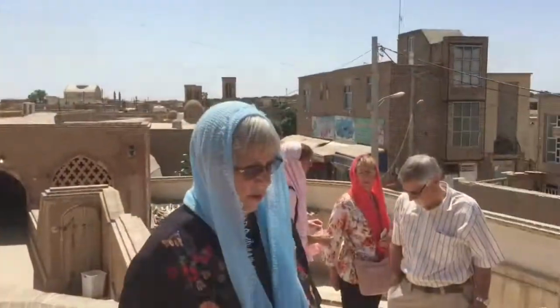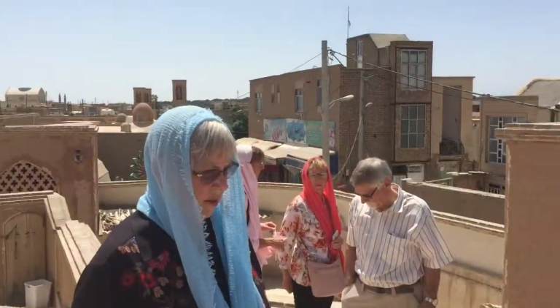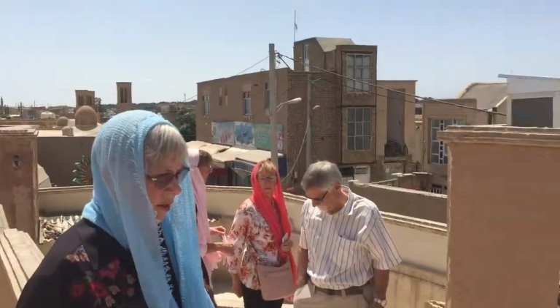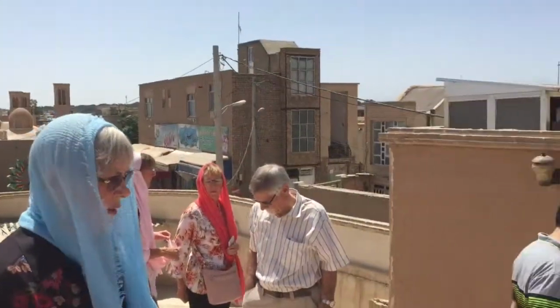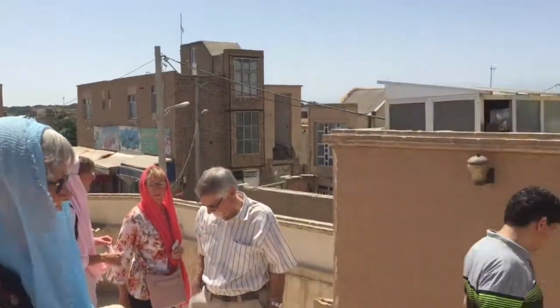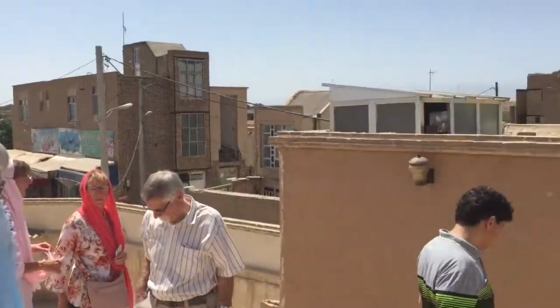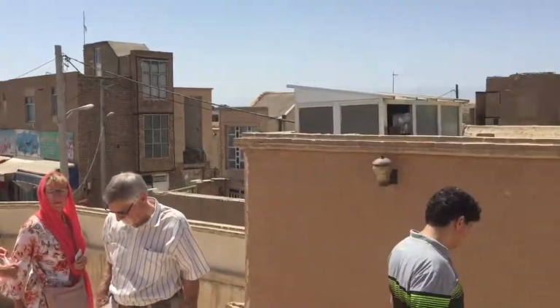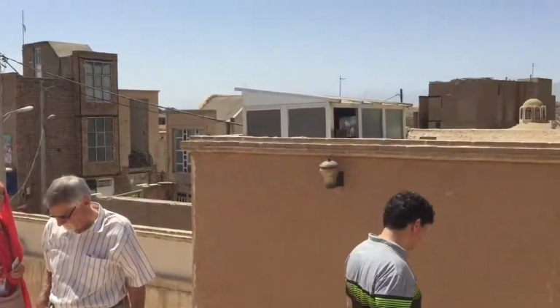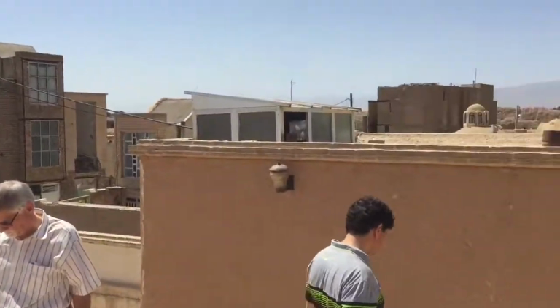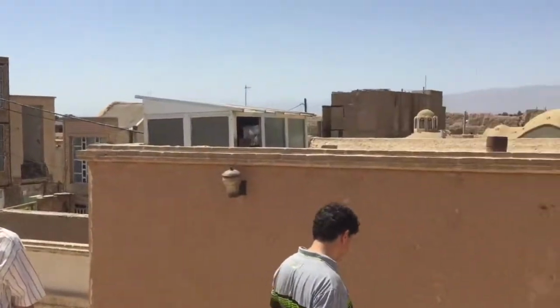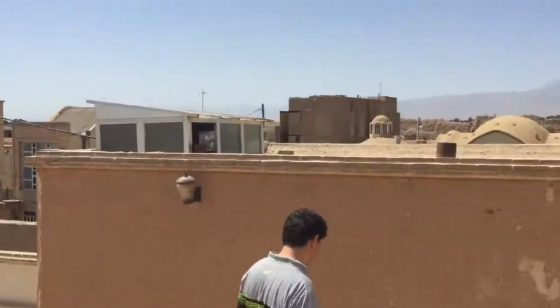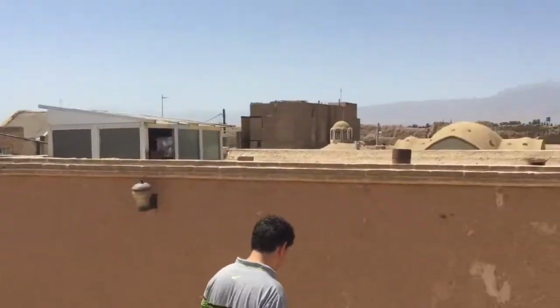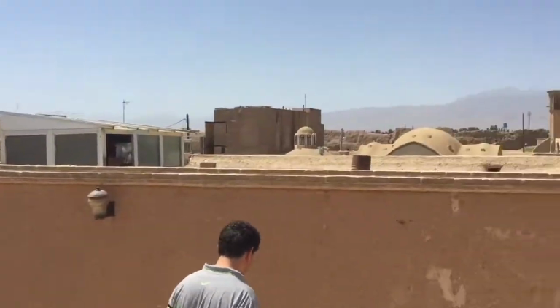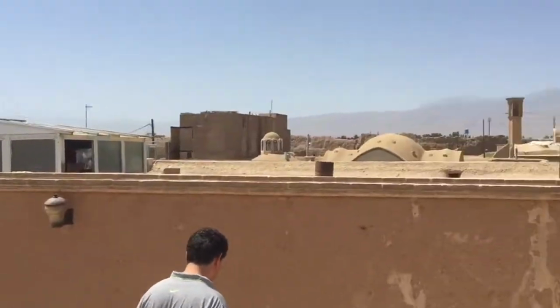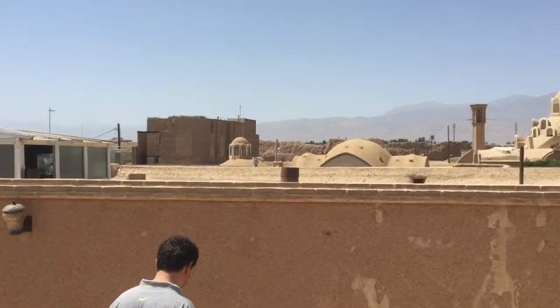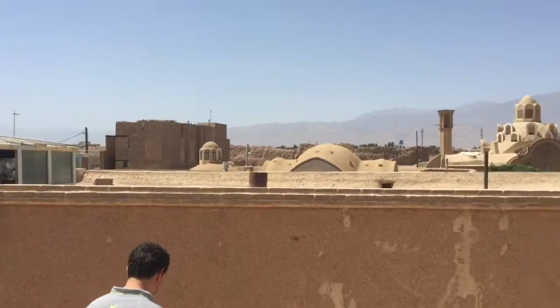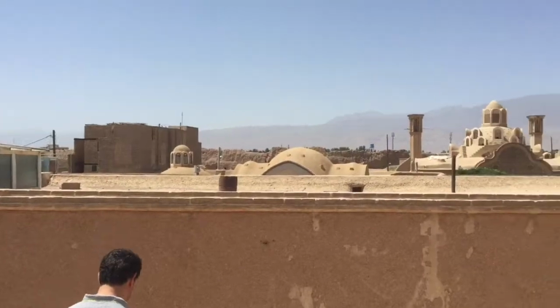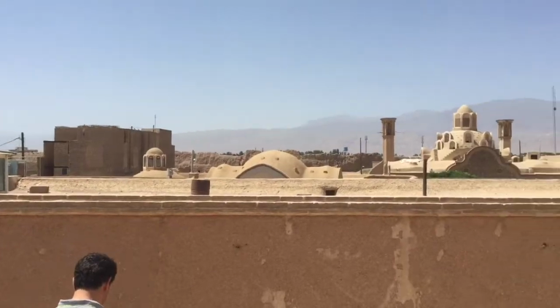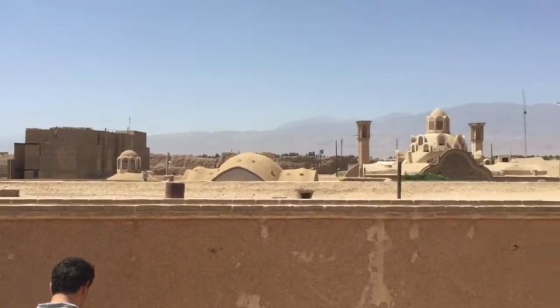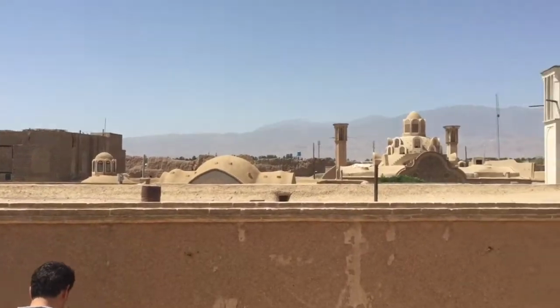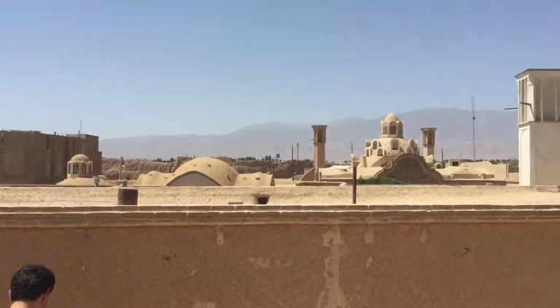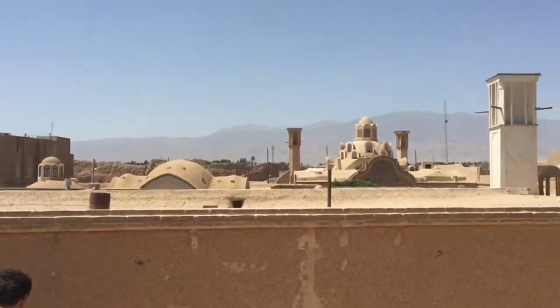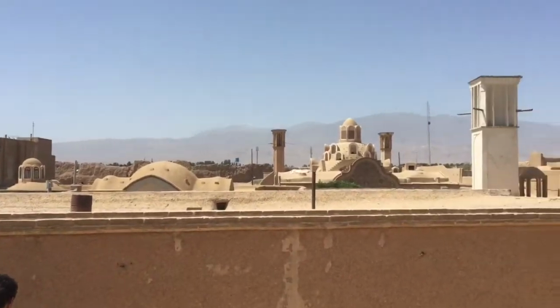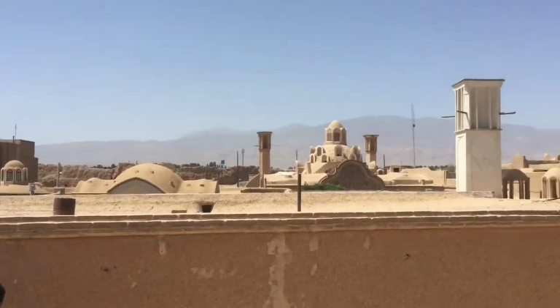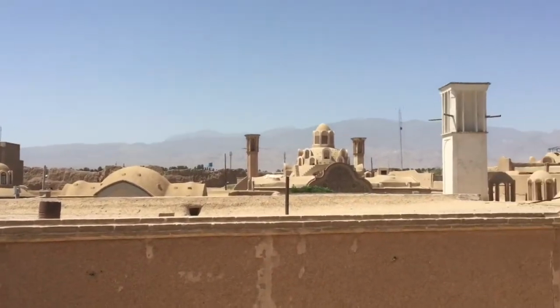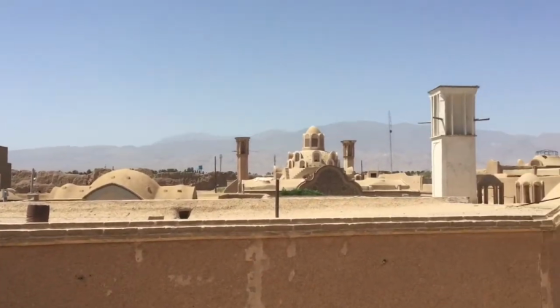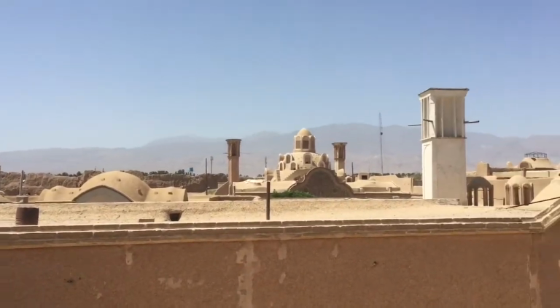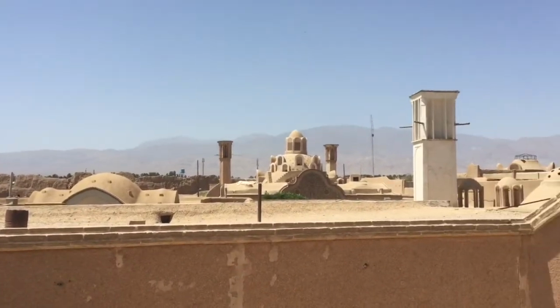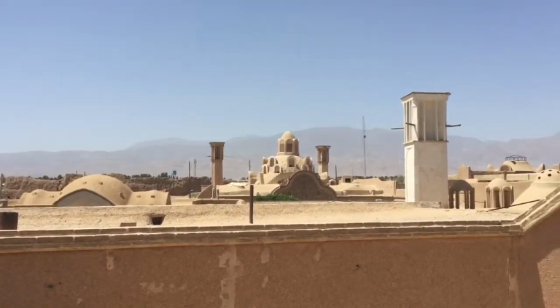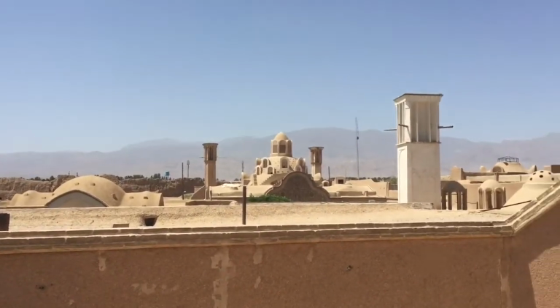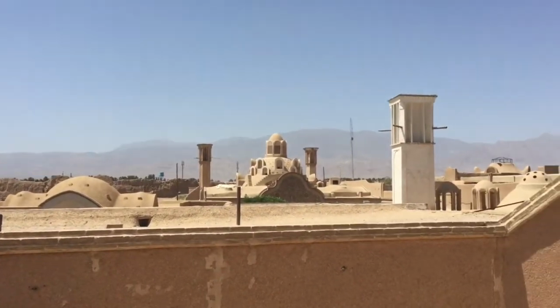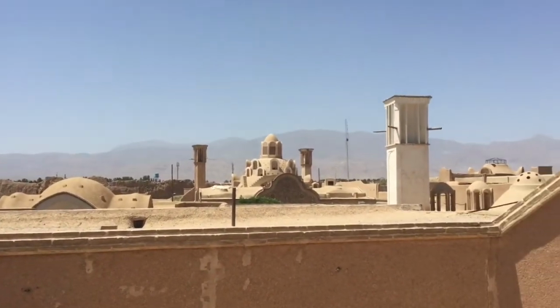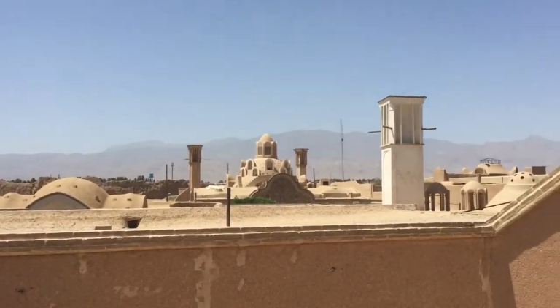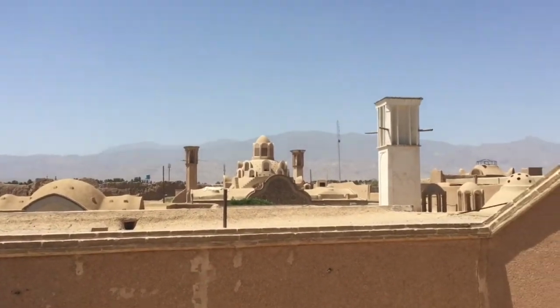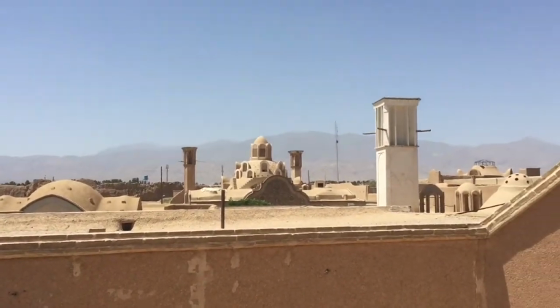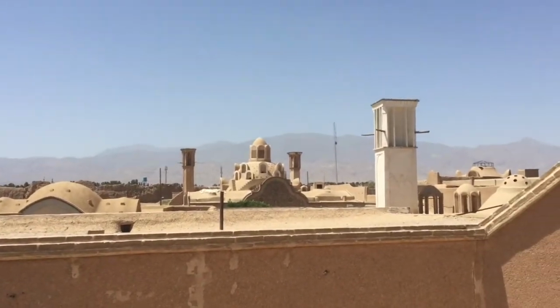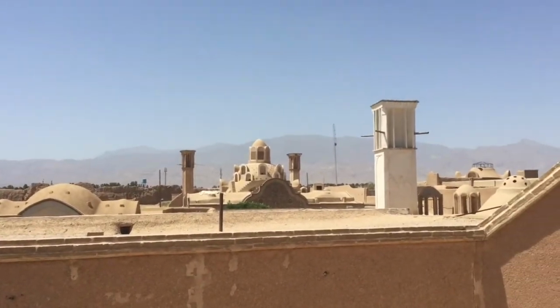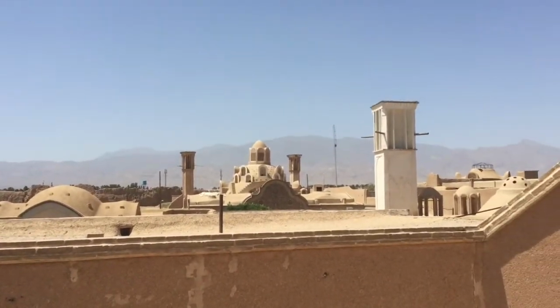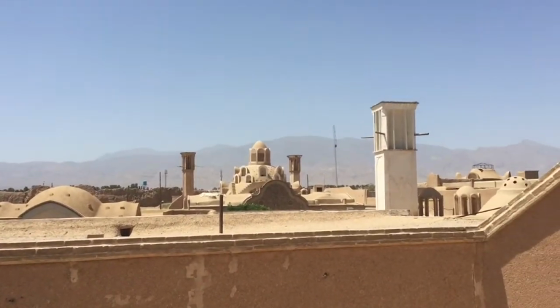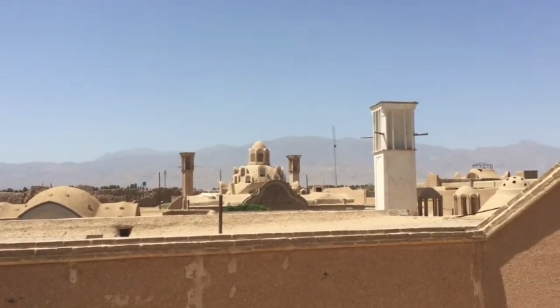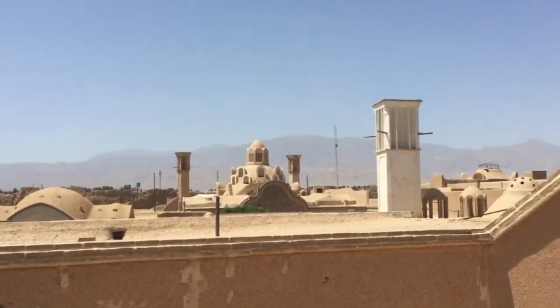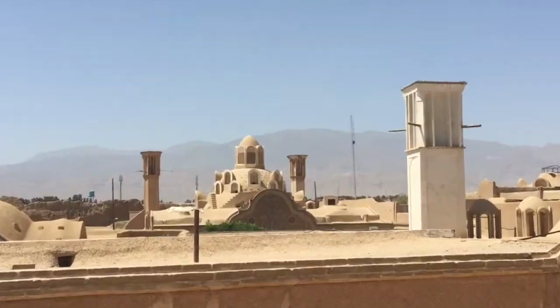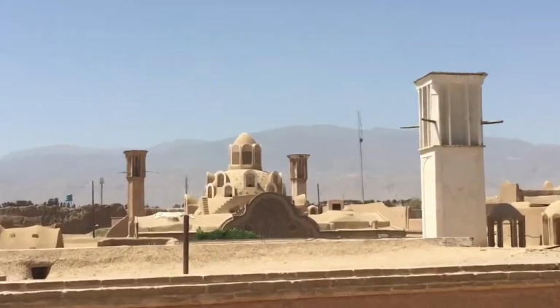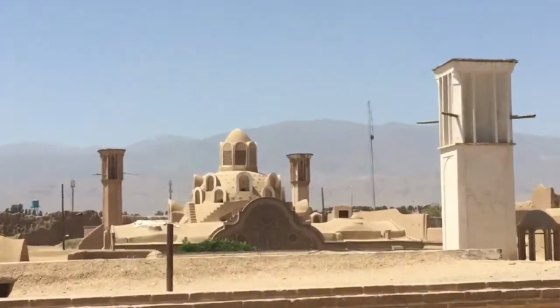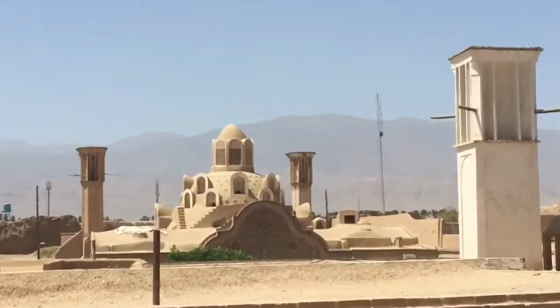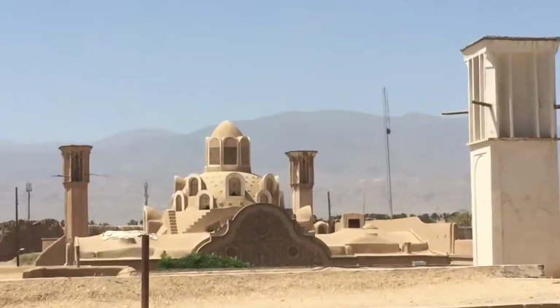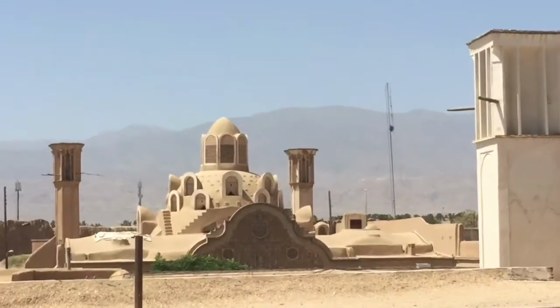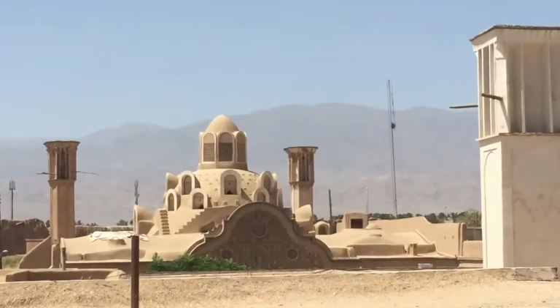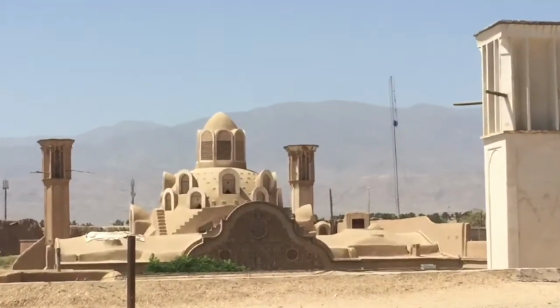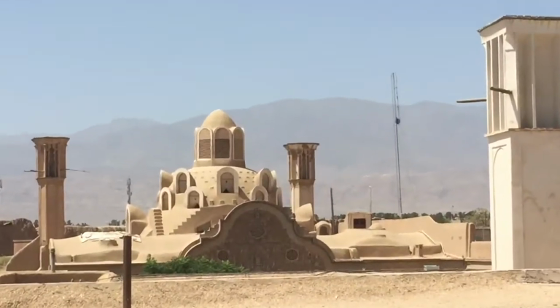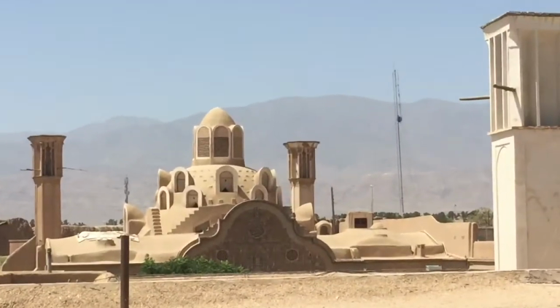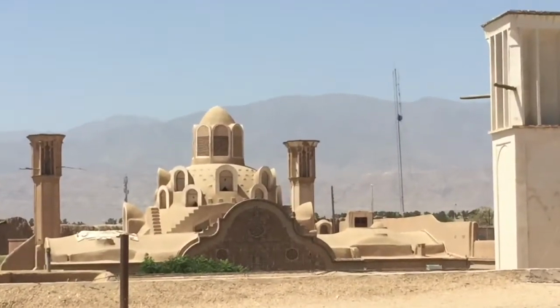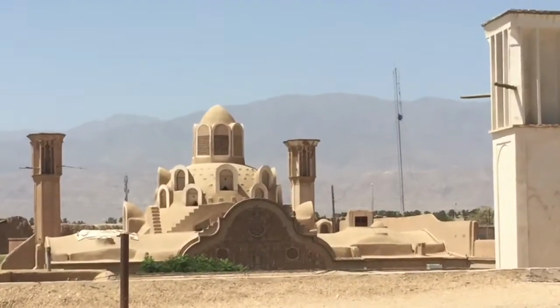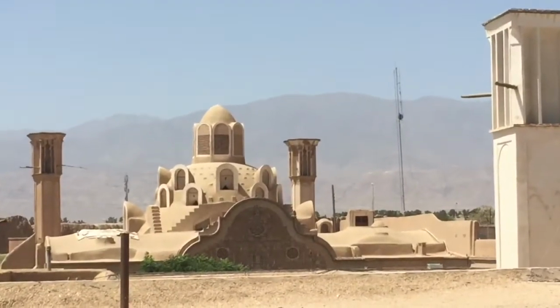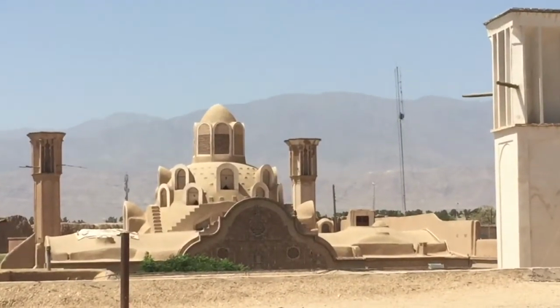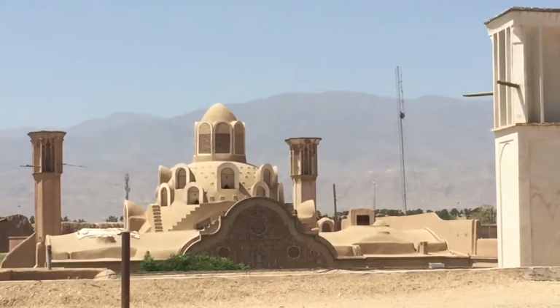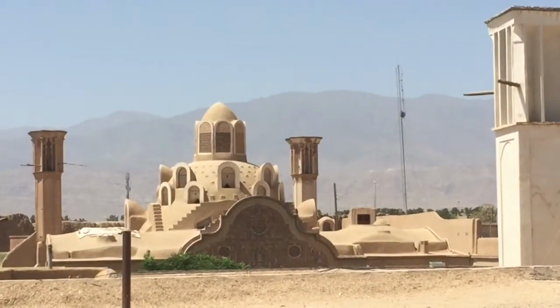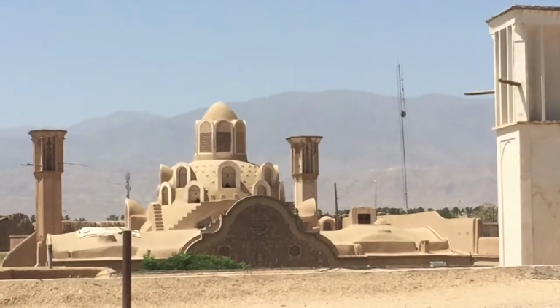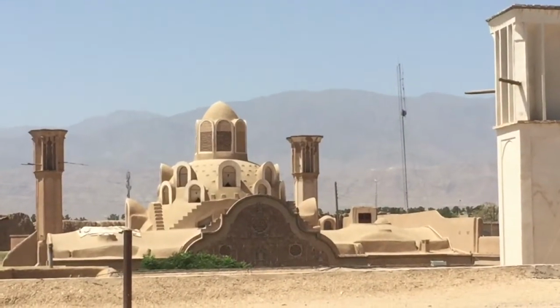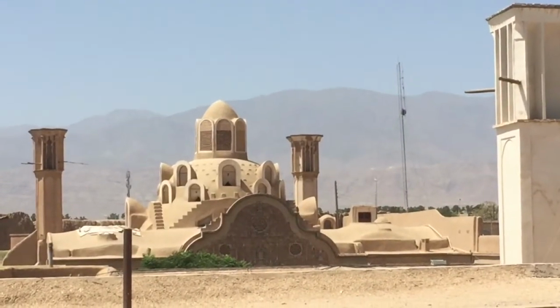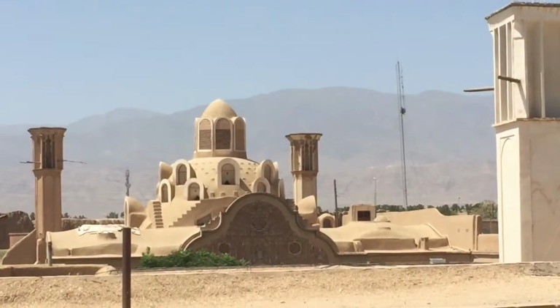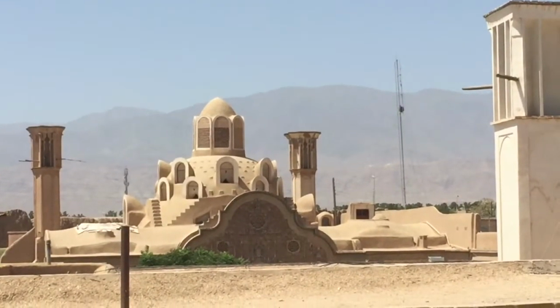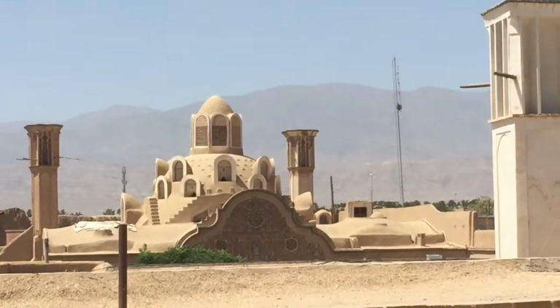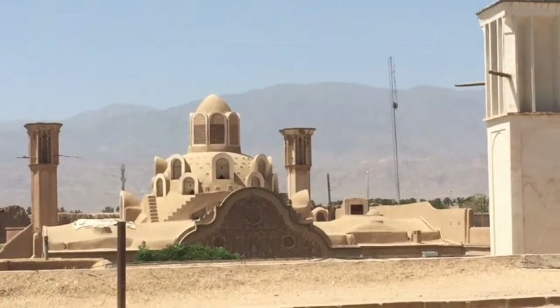It's fantastic and beautiful up here. You can see the roof of the house we just visited over there, and a wind catcher on the top.